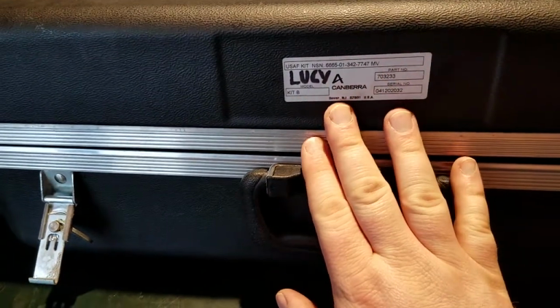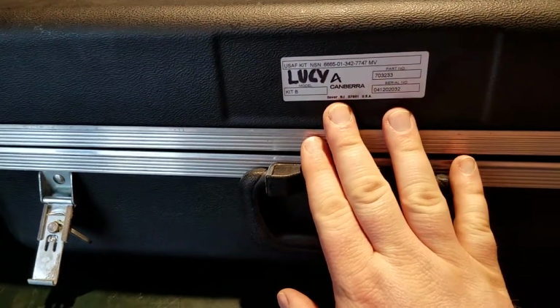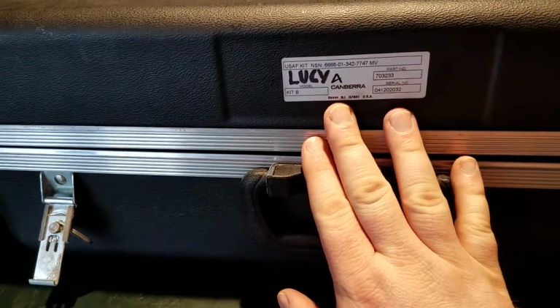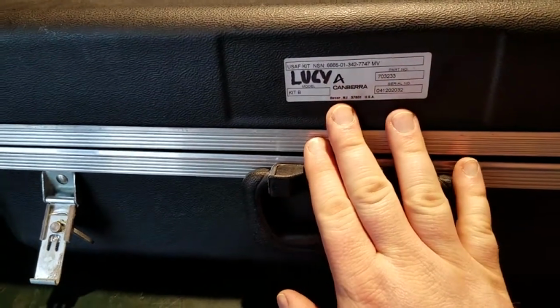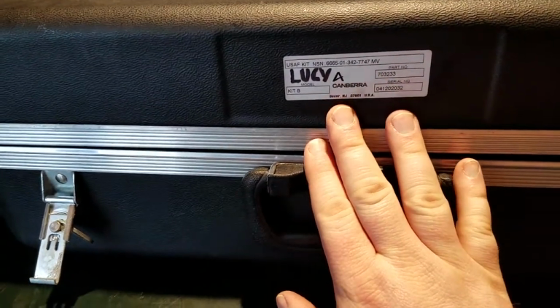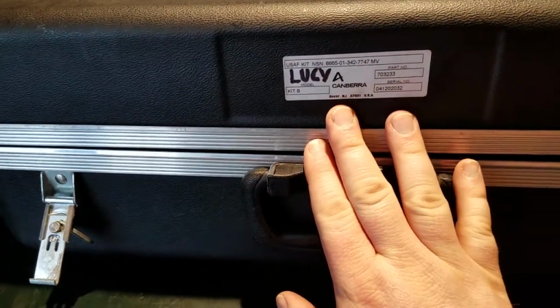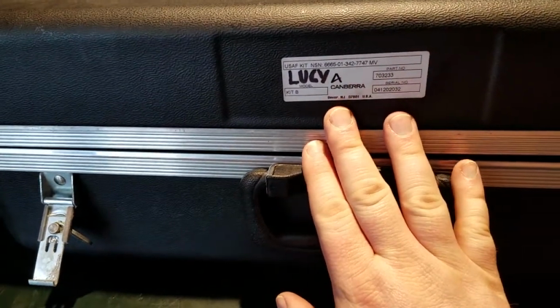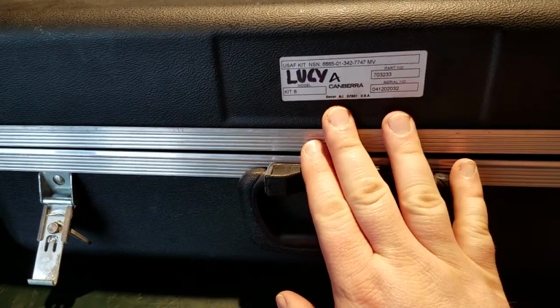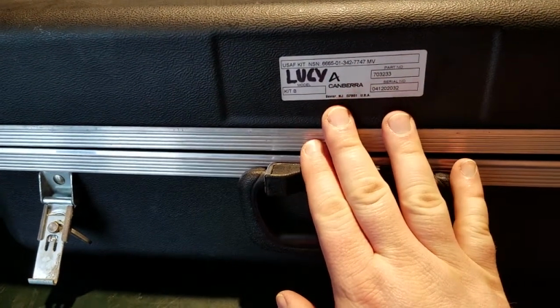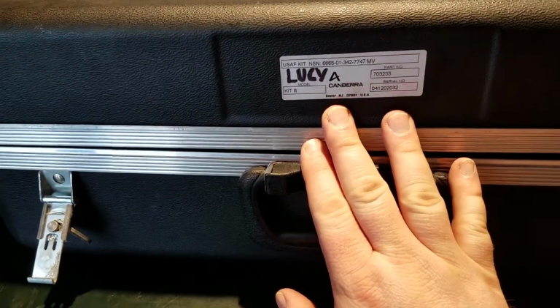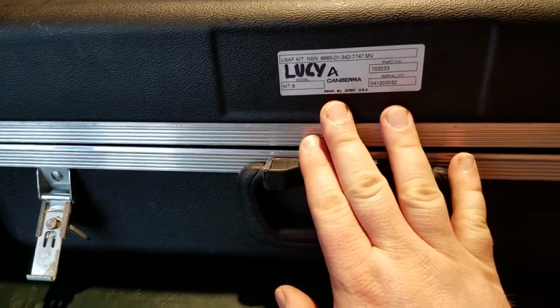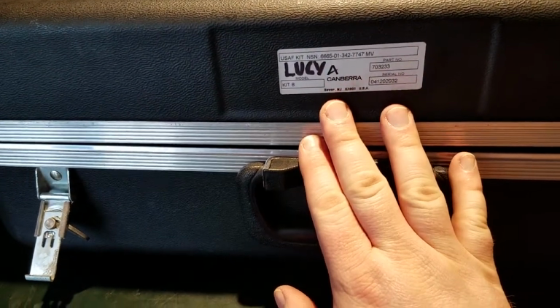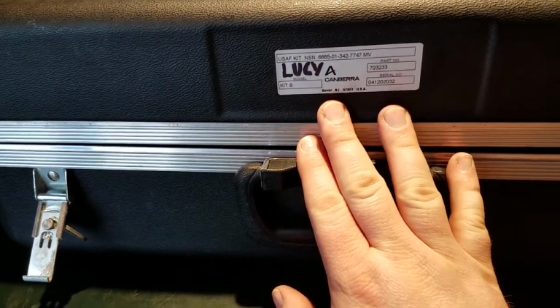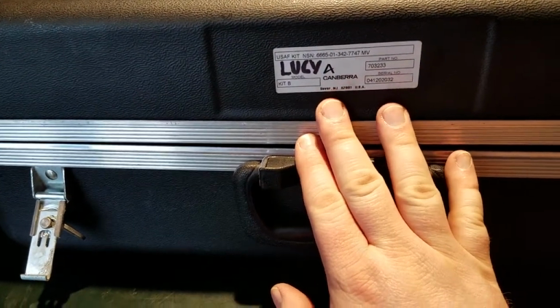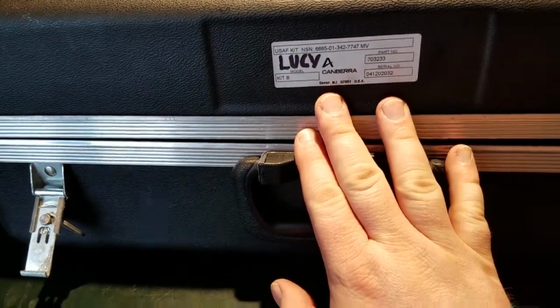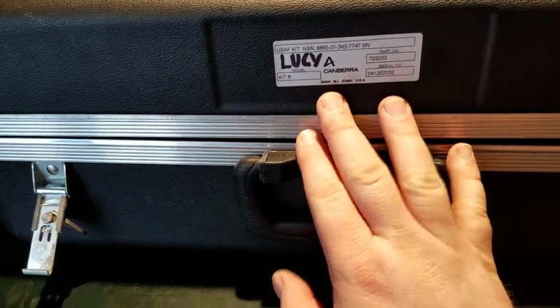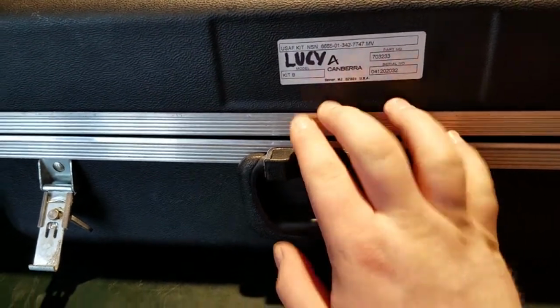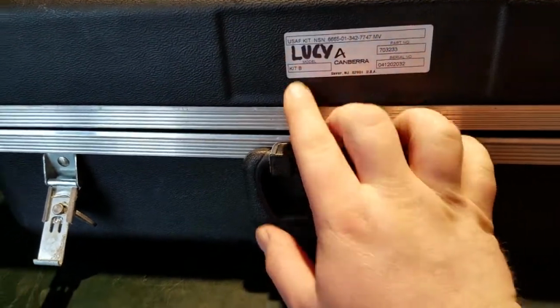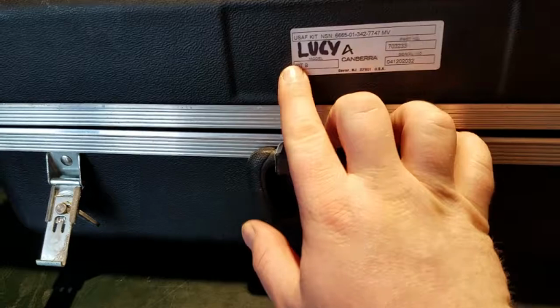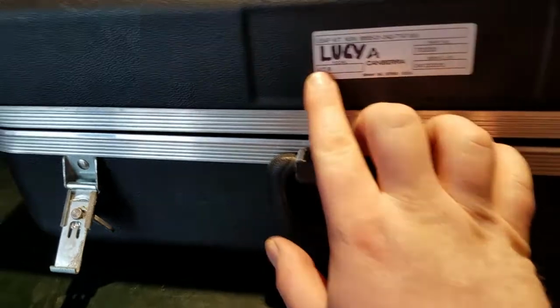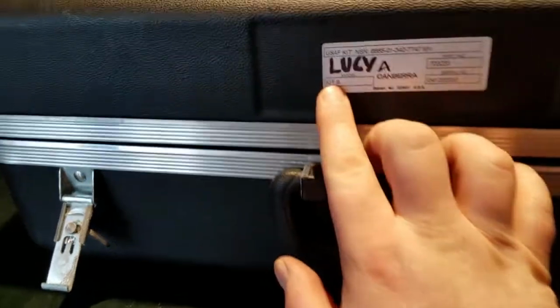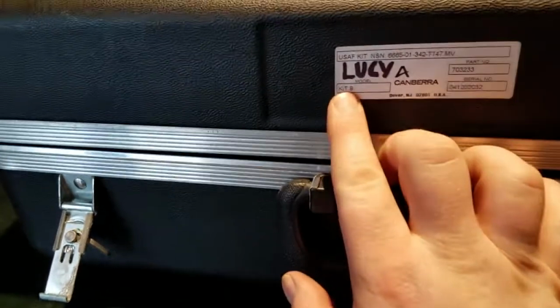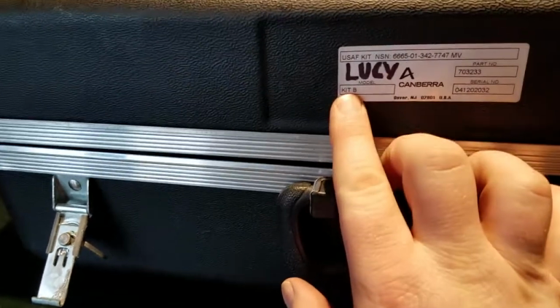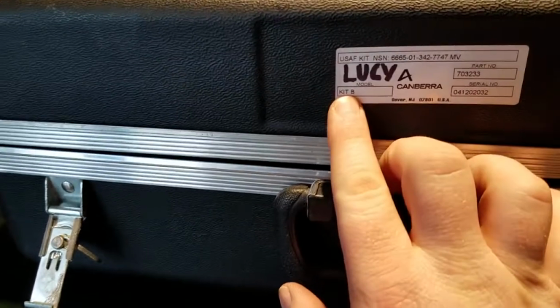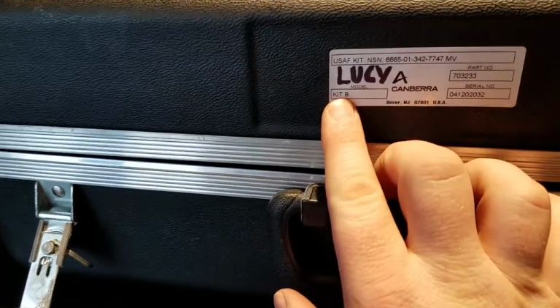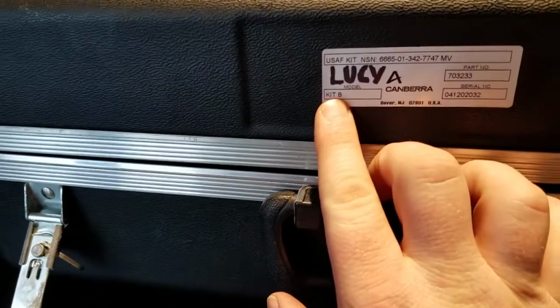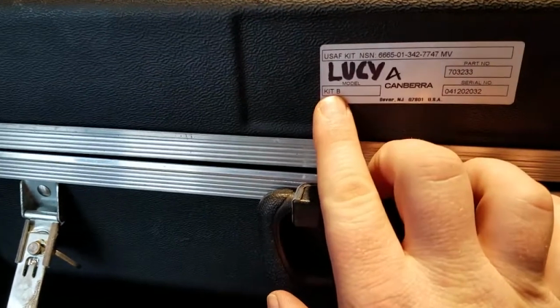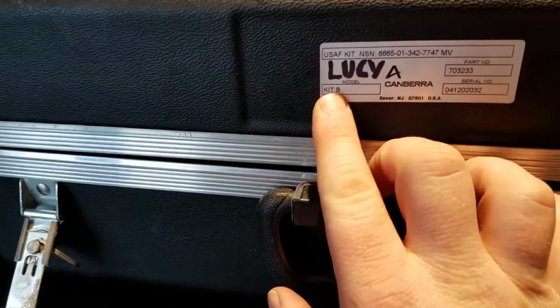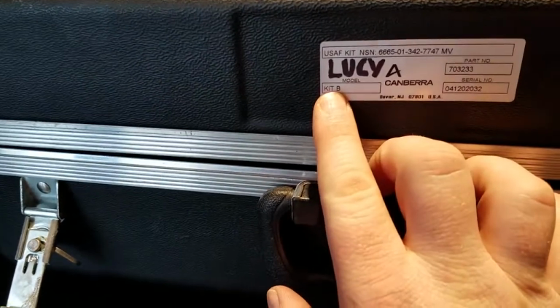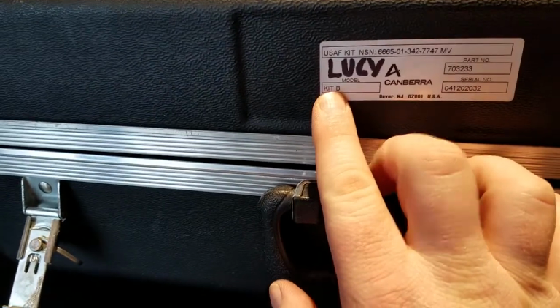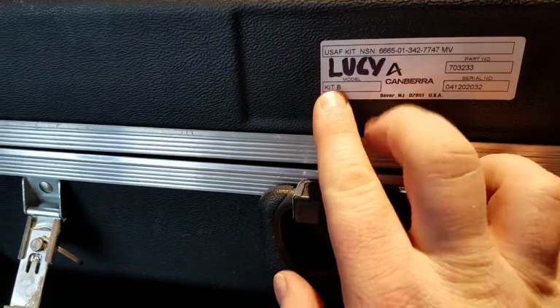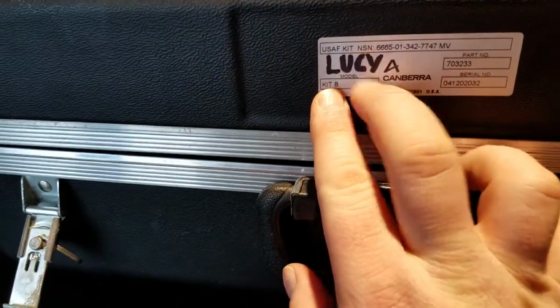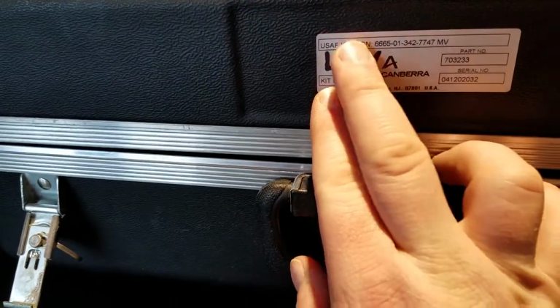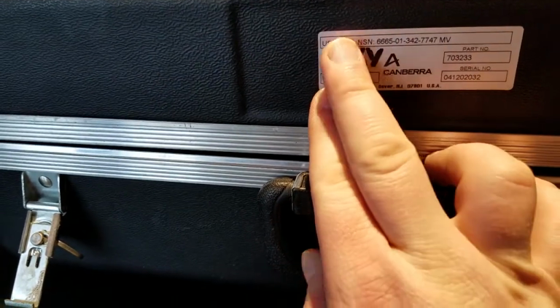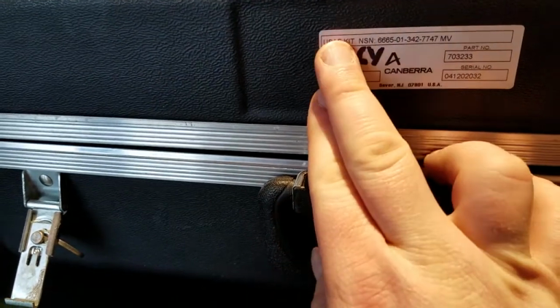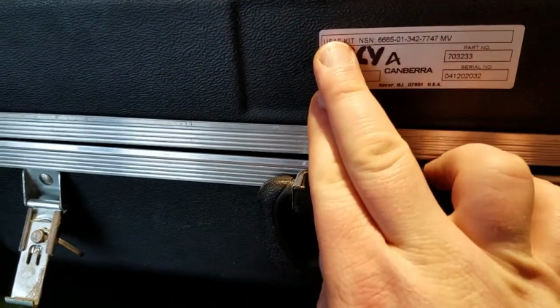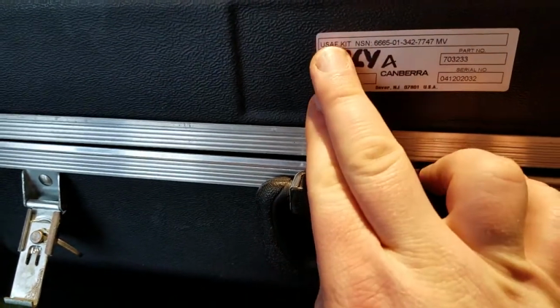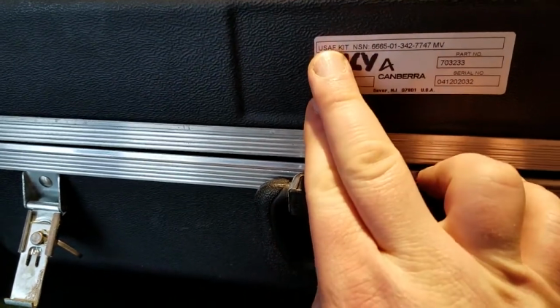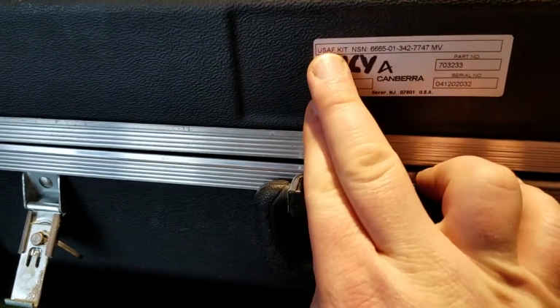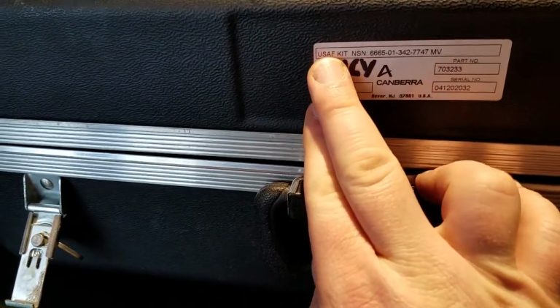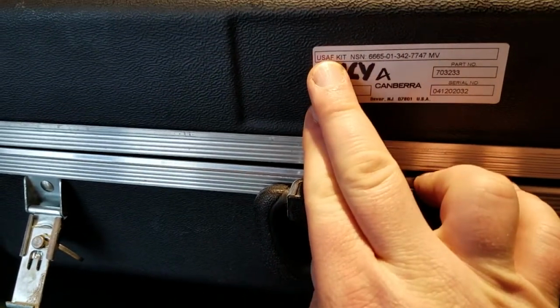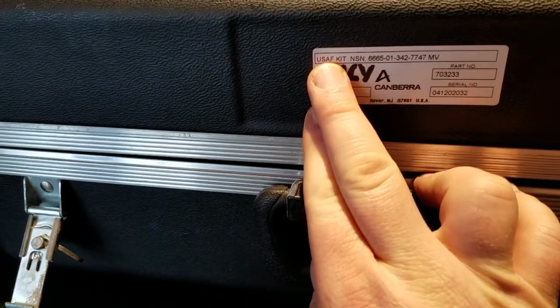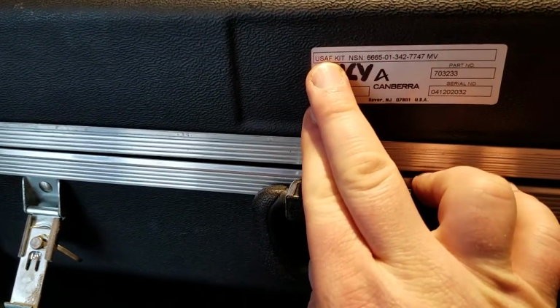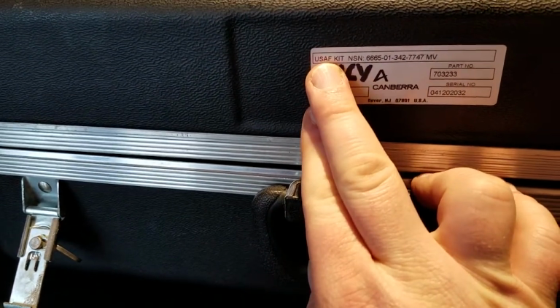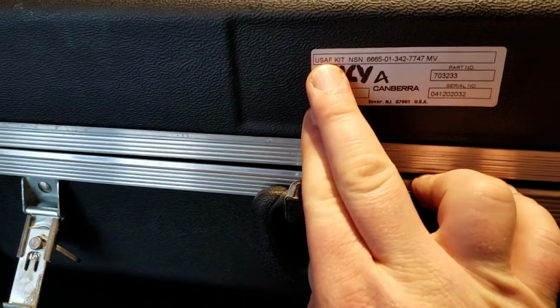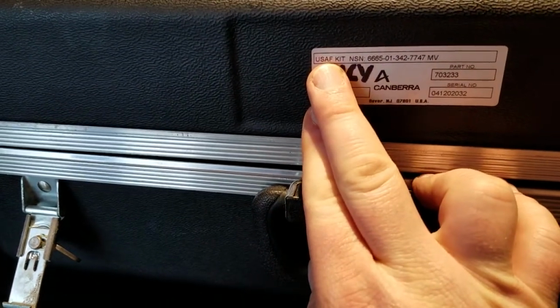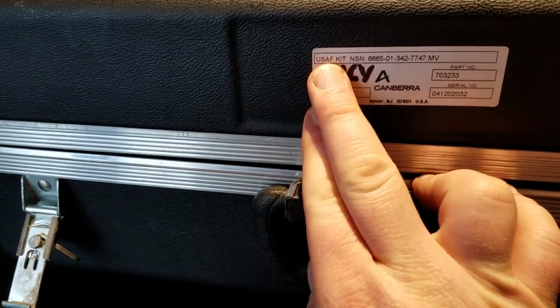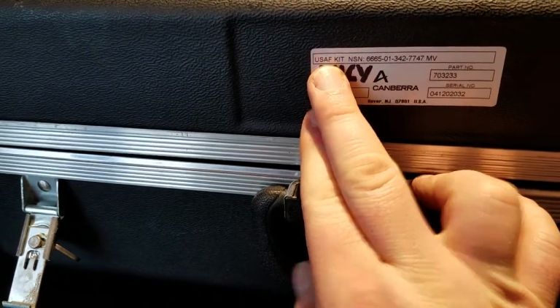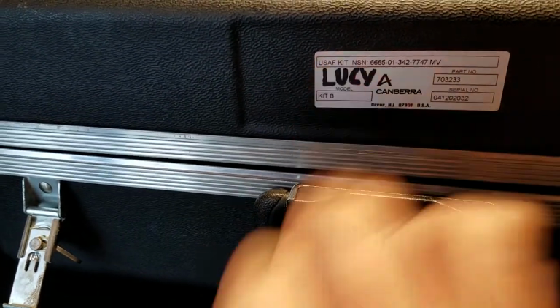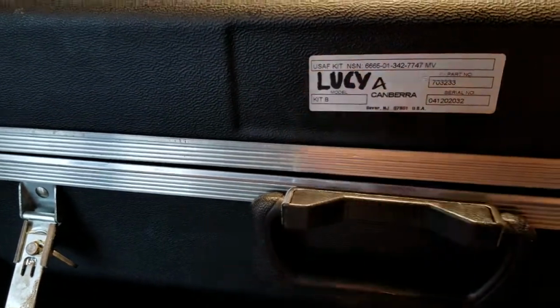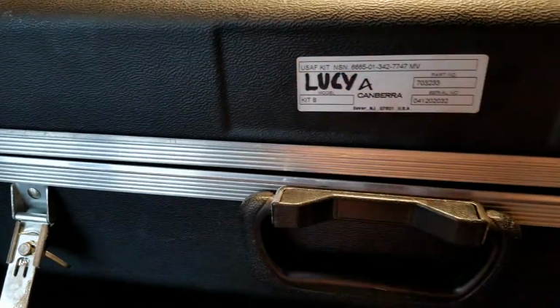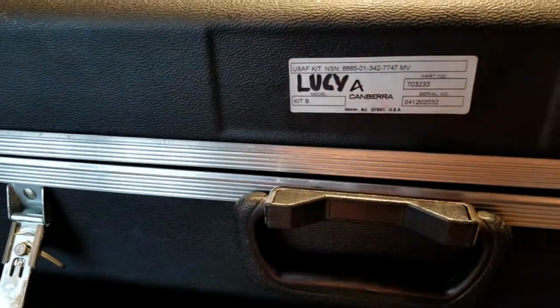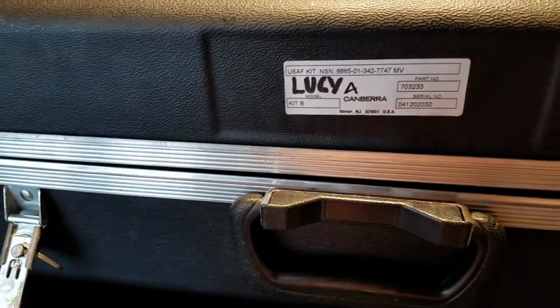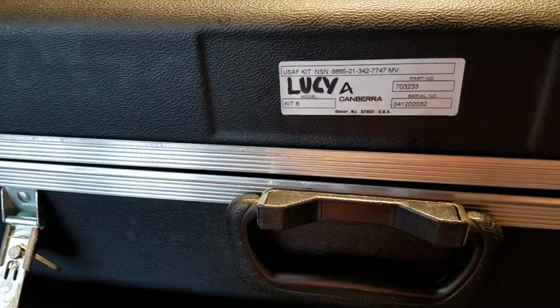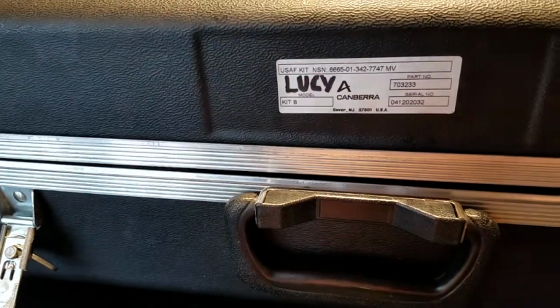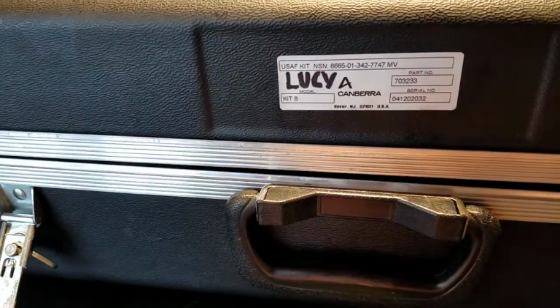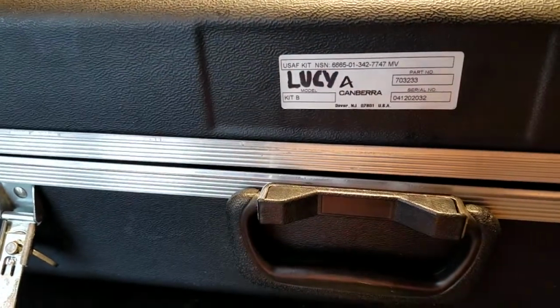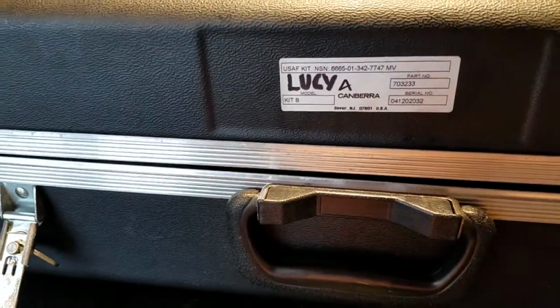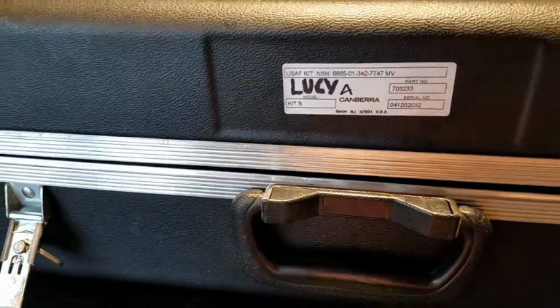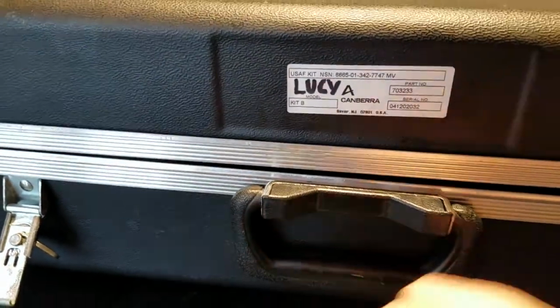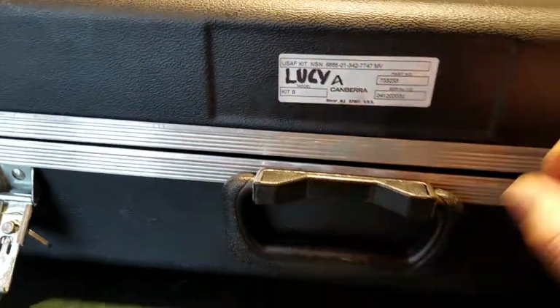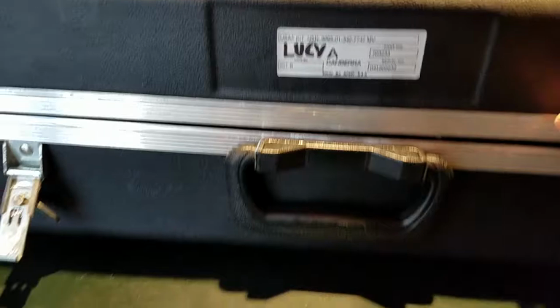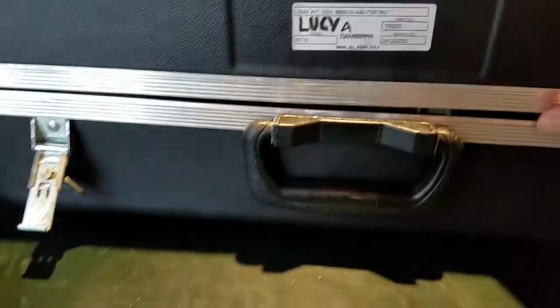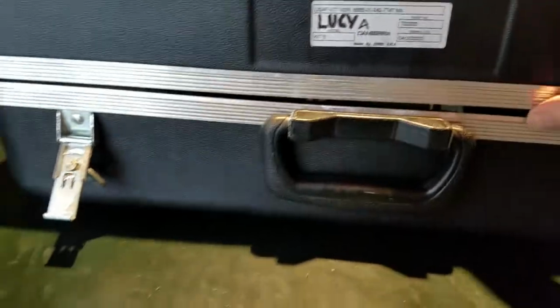I got this on eBay for about 200 bucks. It's the Kit B, and it was formerly apparently owned by the United States Air Force.